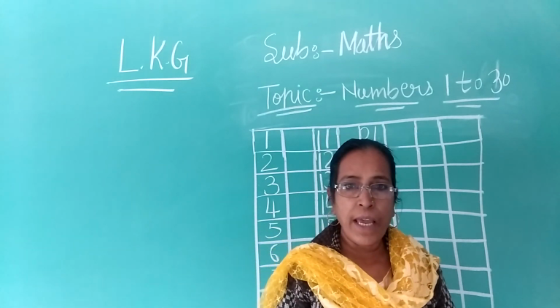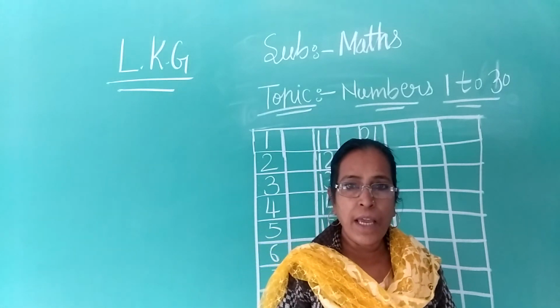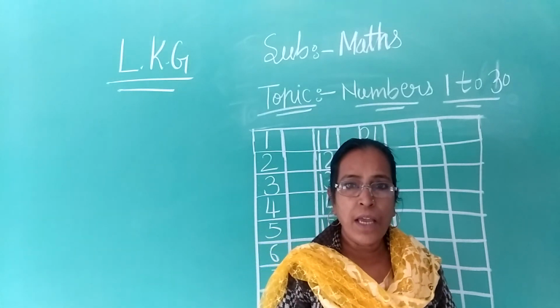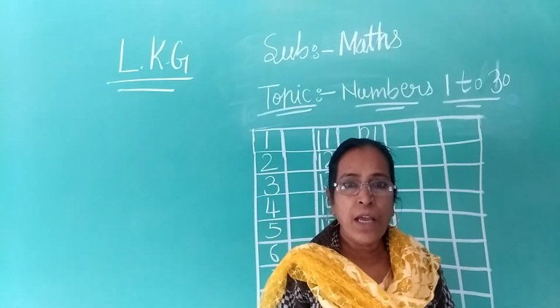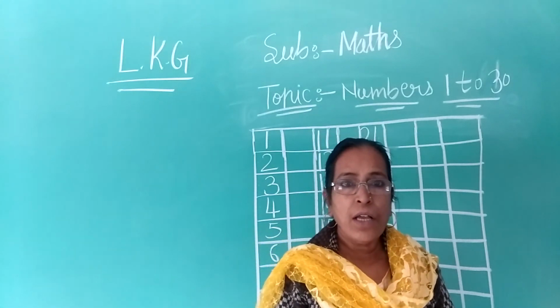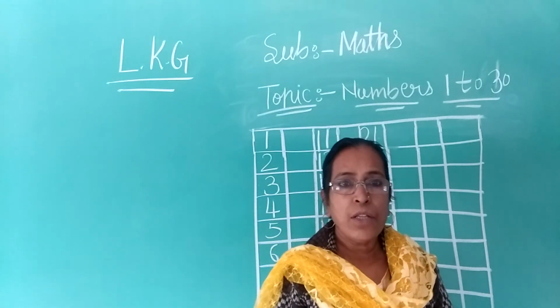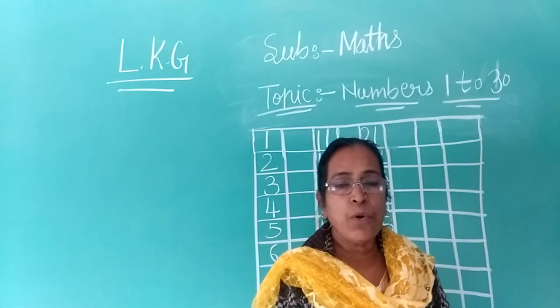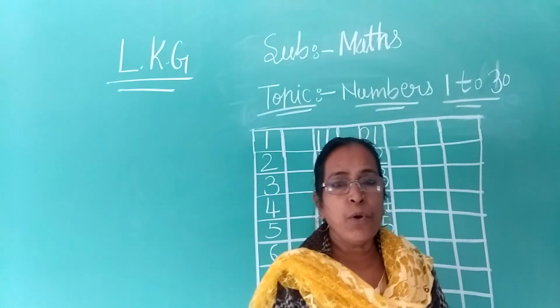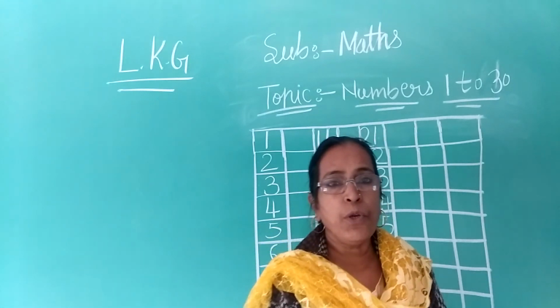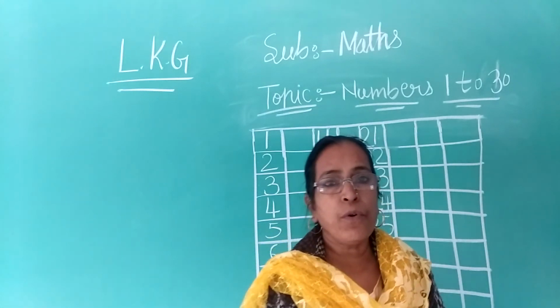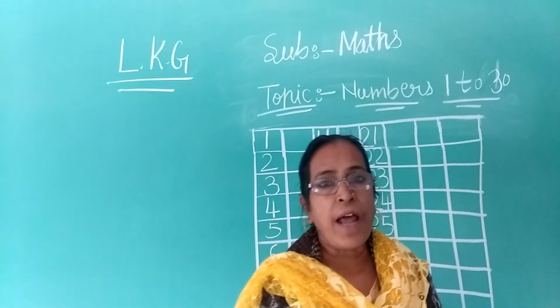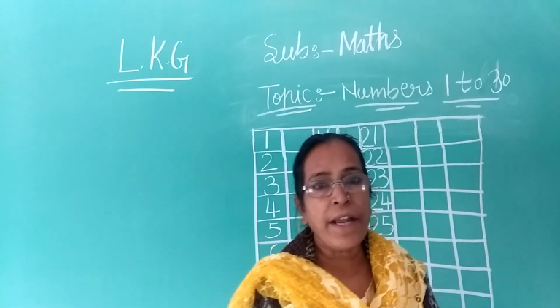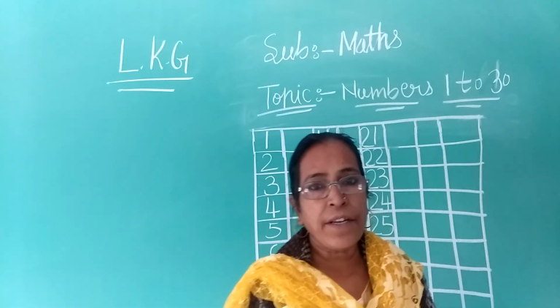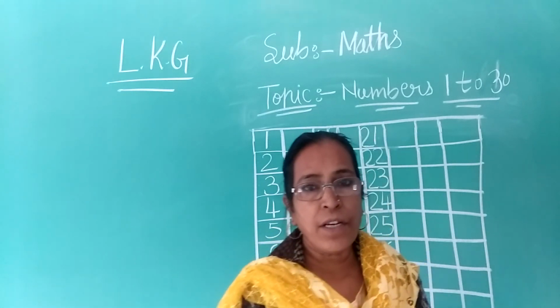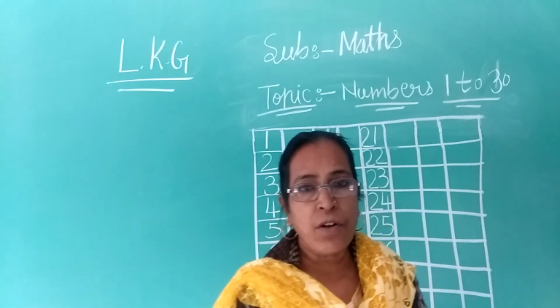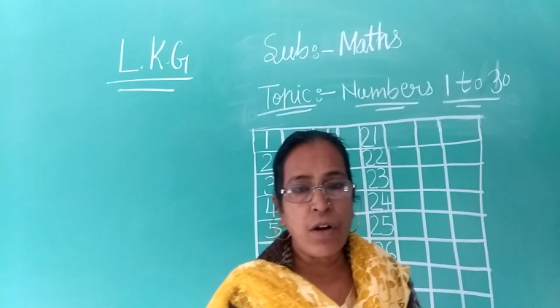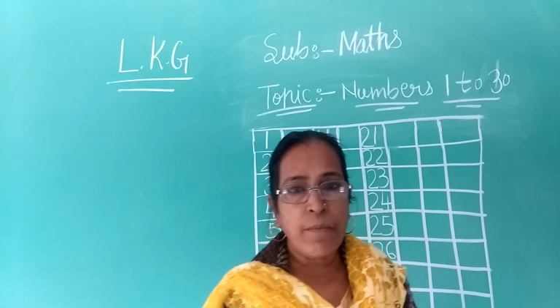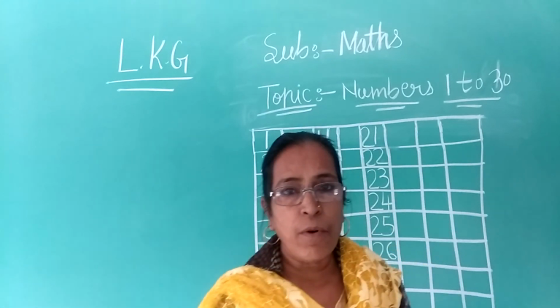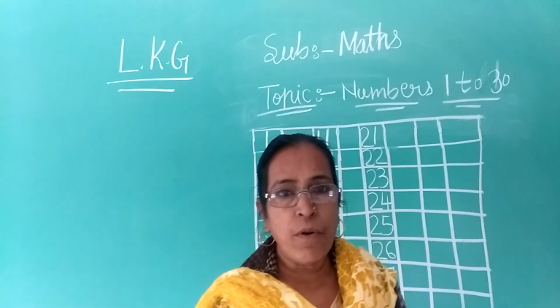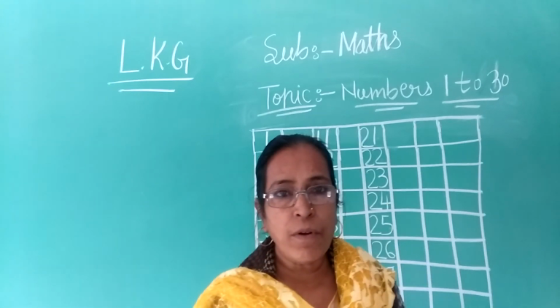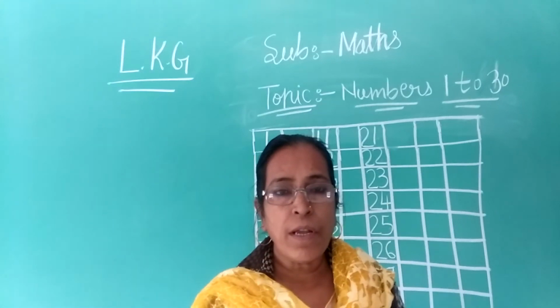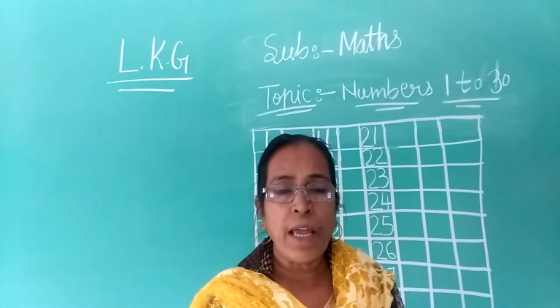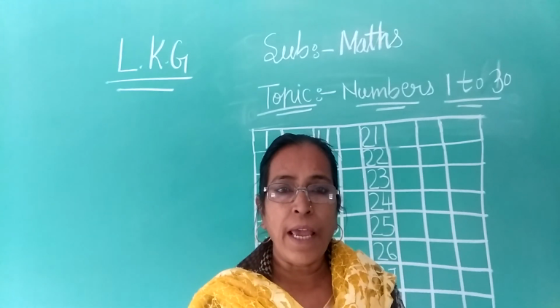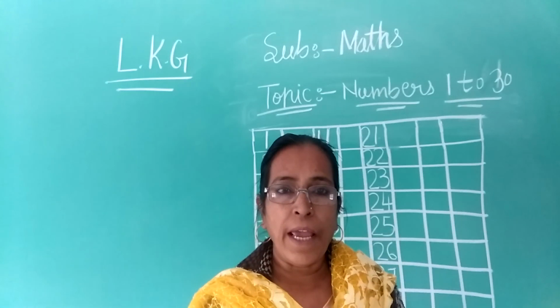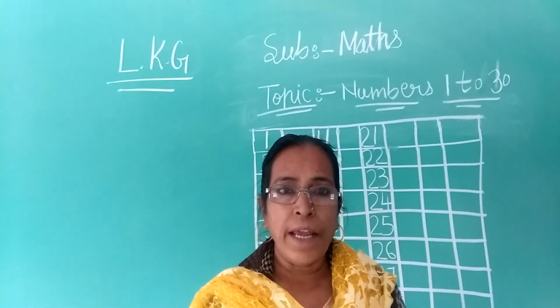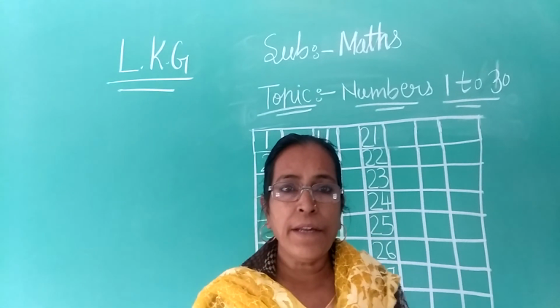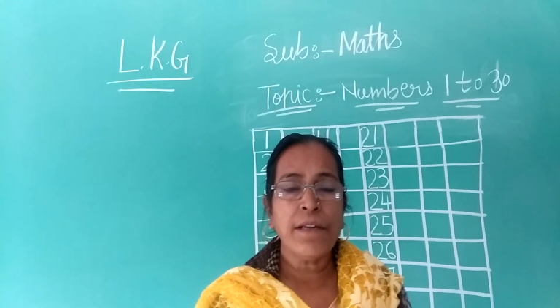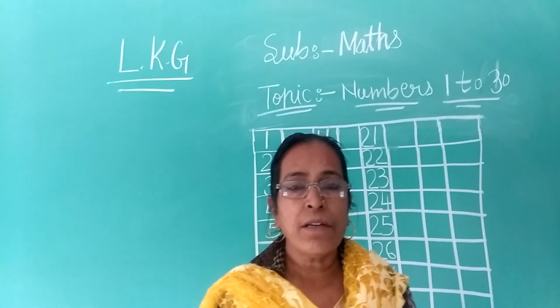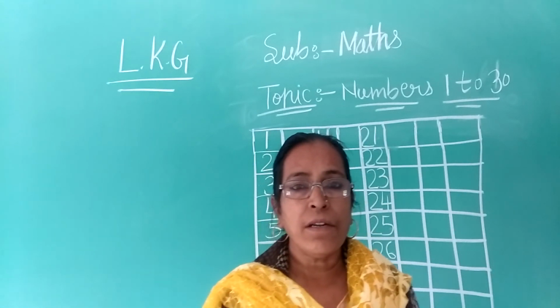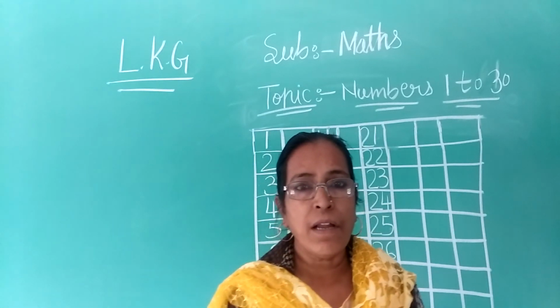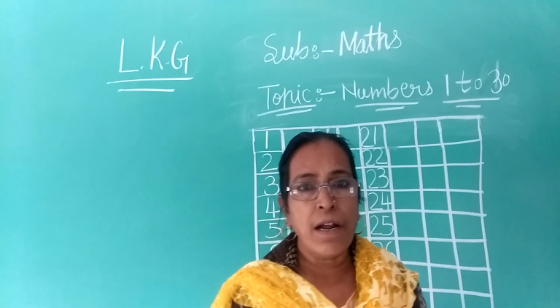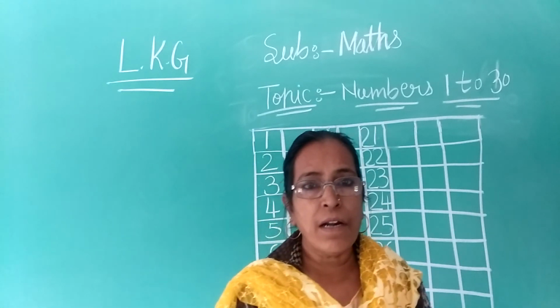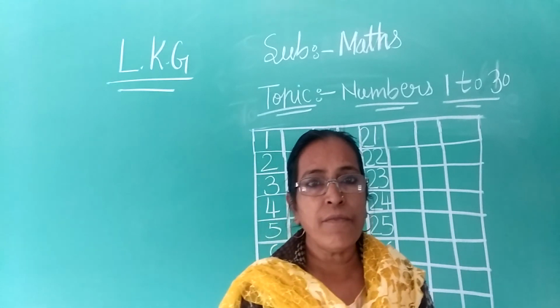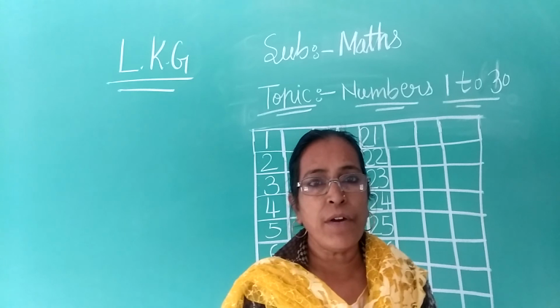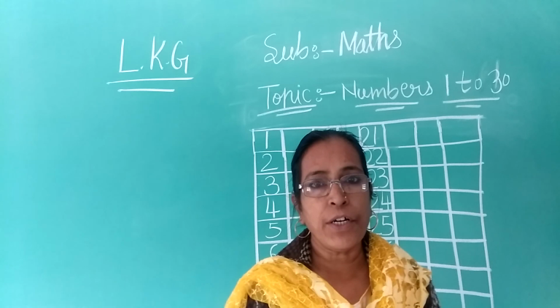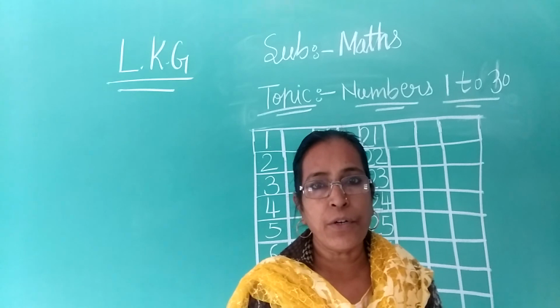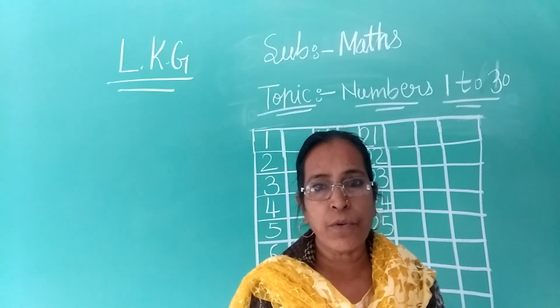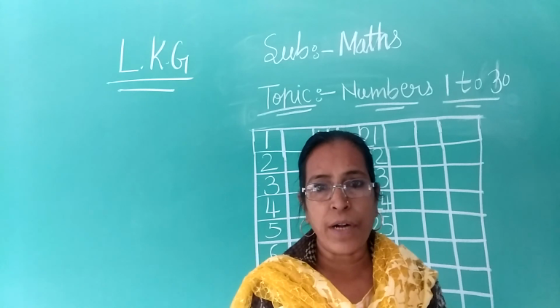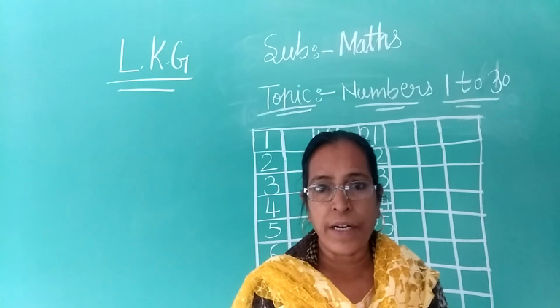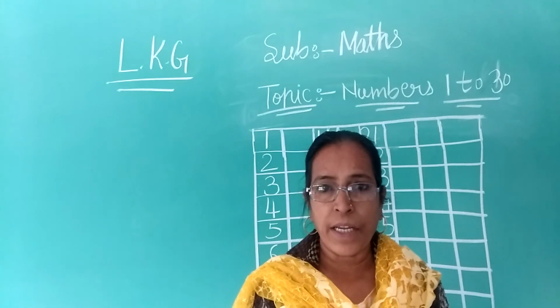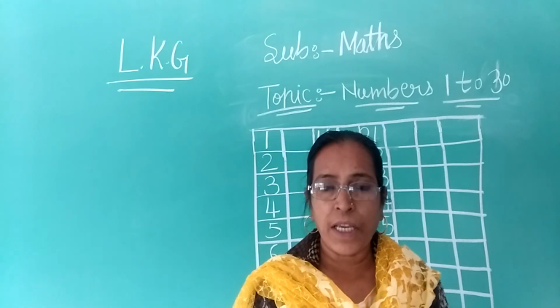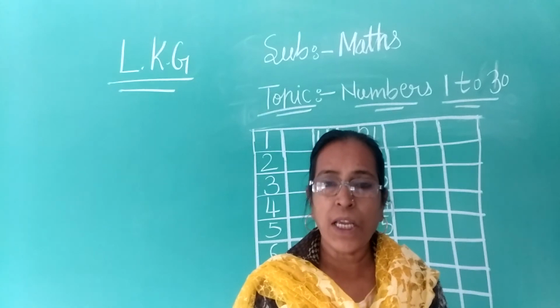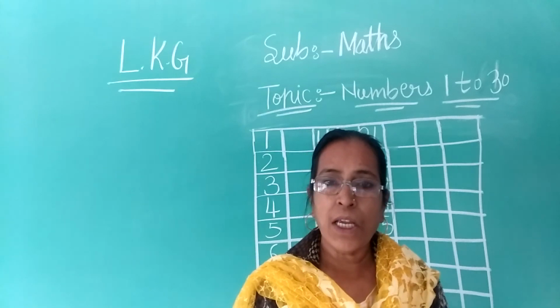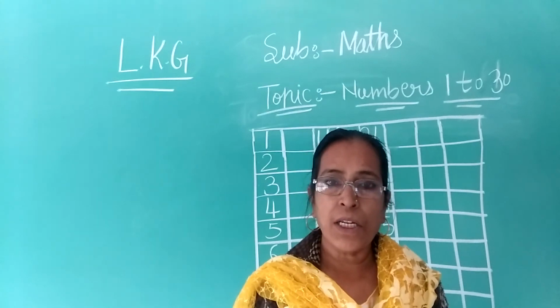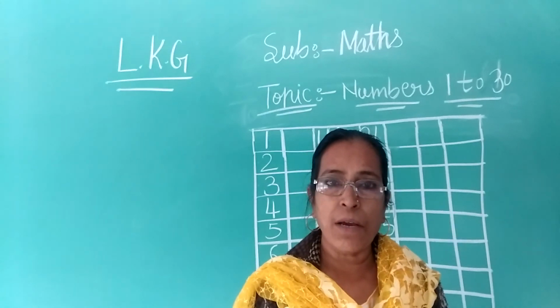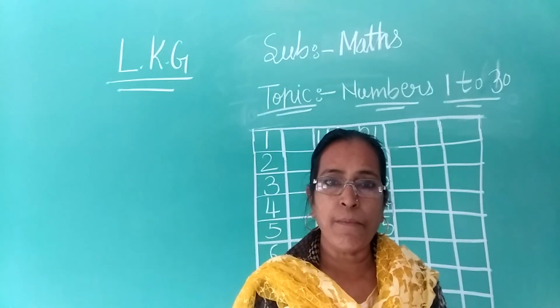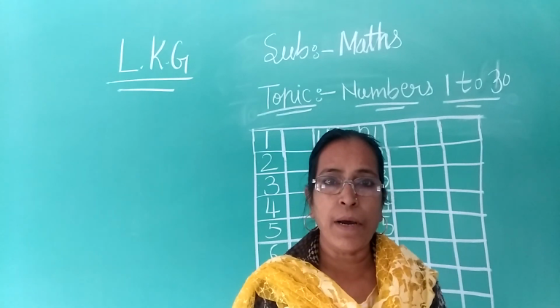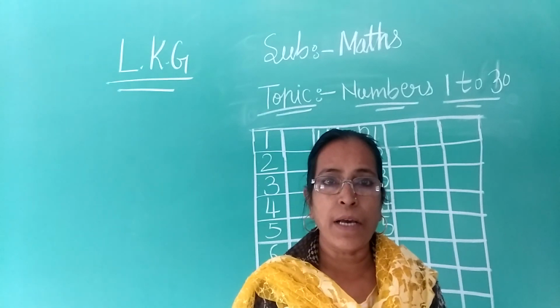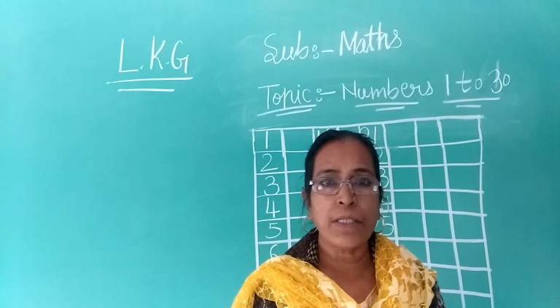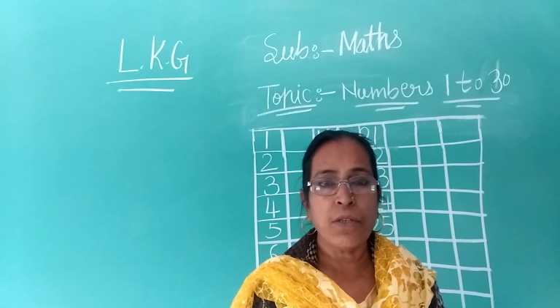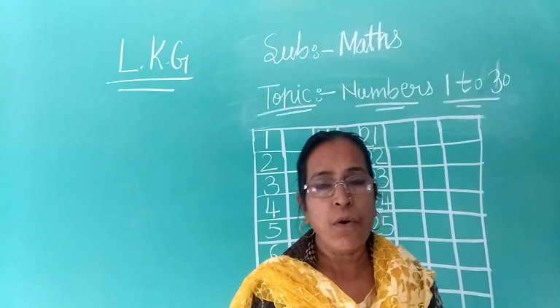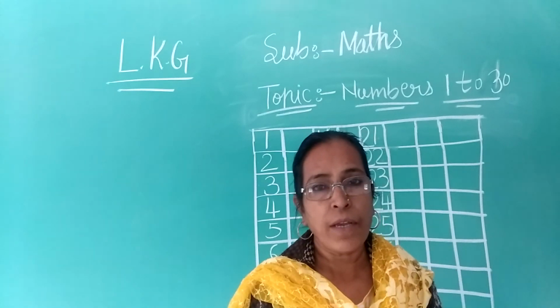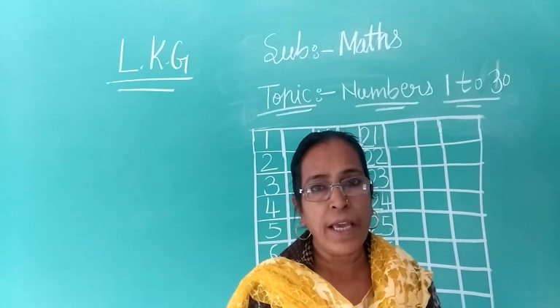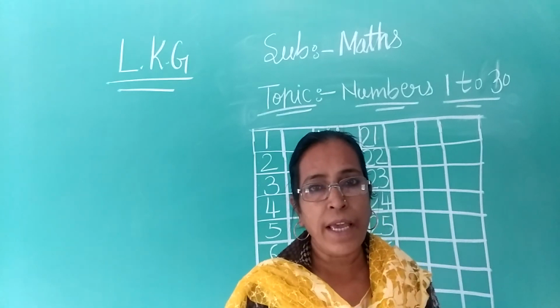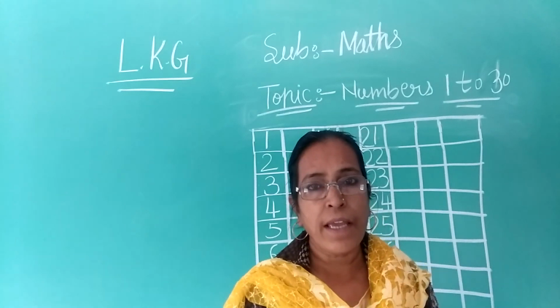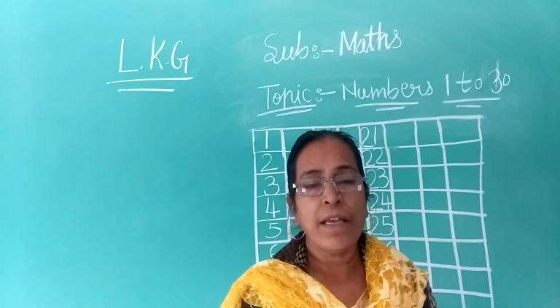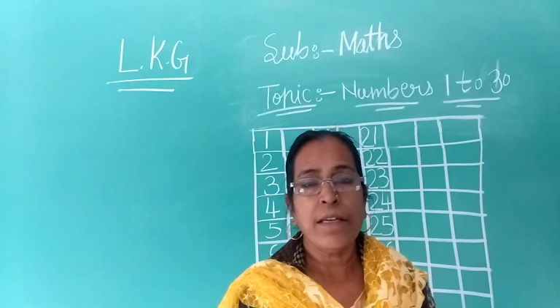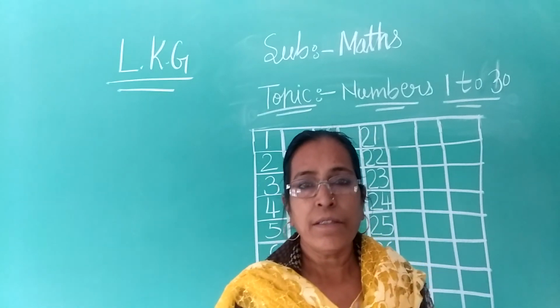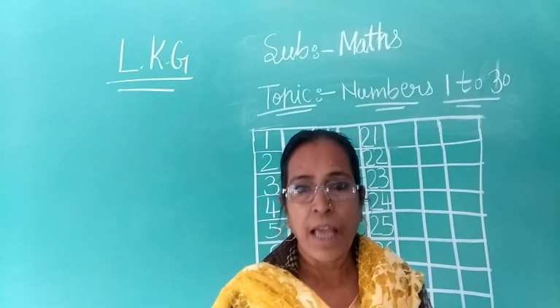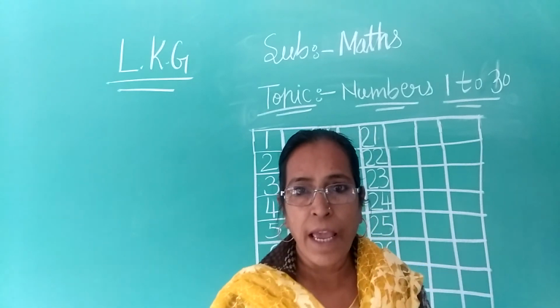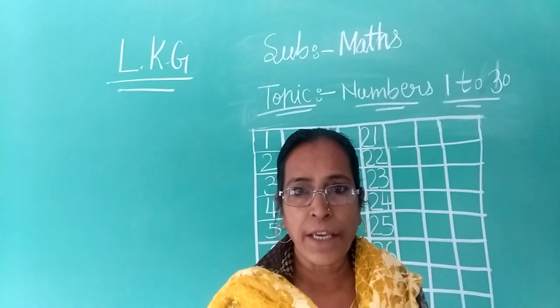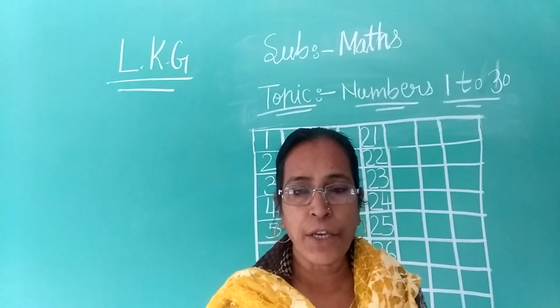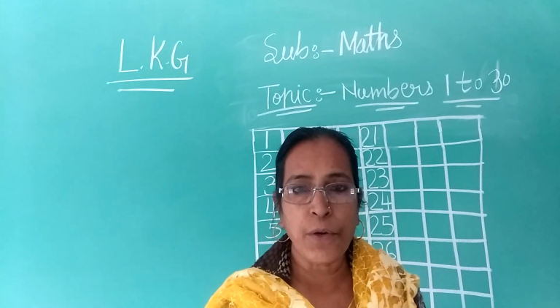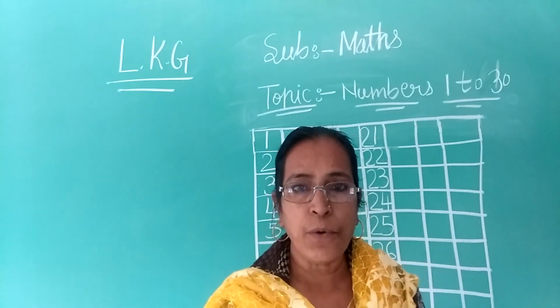Ok, so you write in notebook and learn 1 to 30 numbers. Thank you.